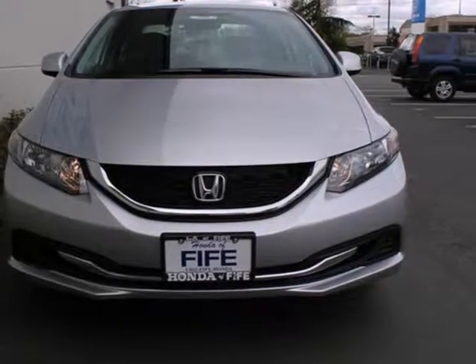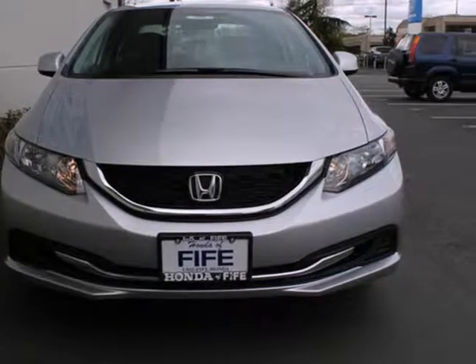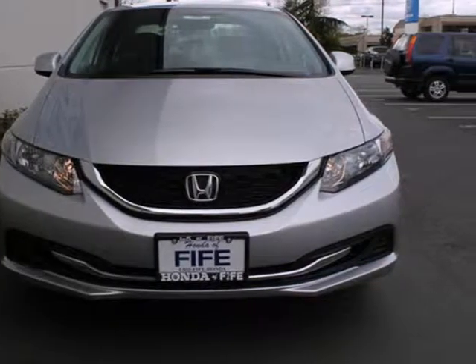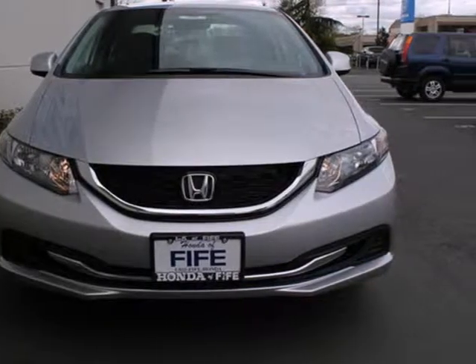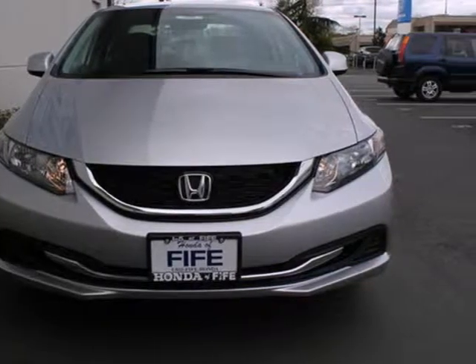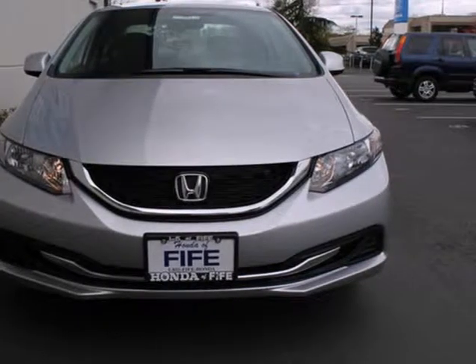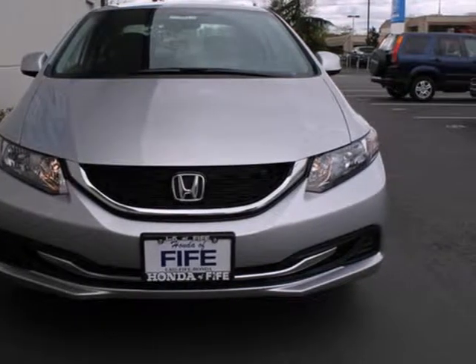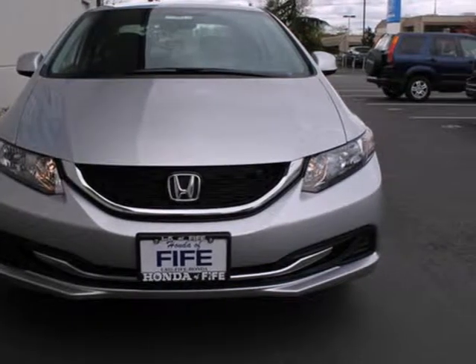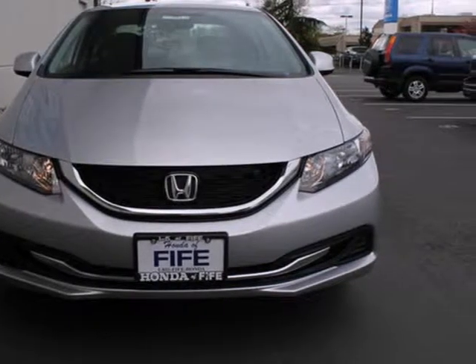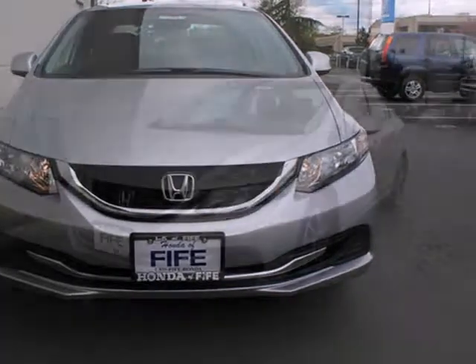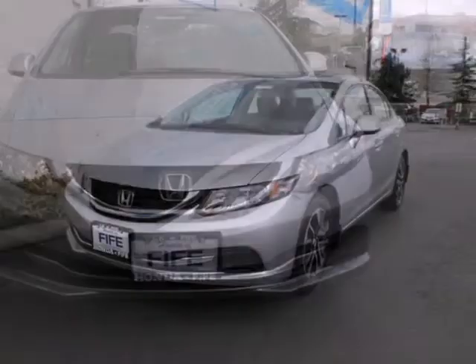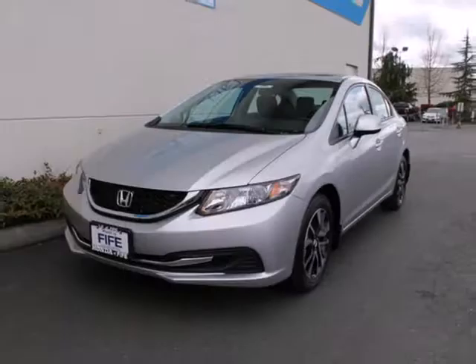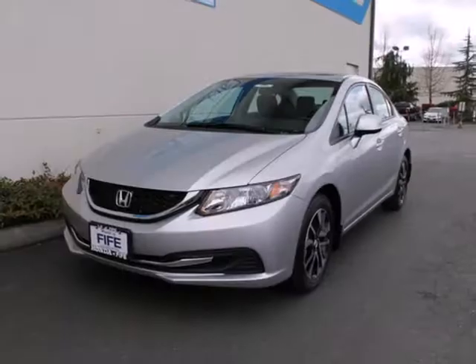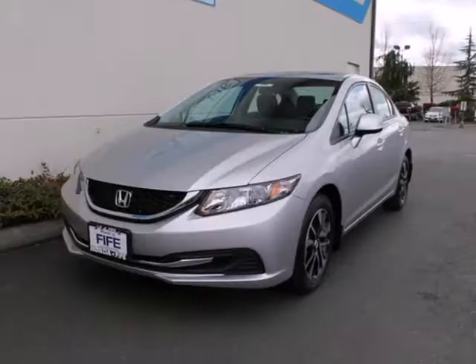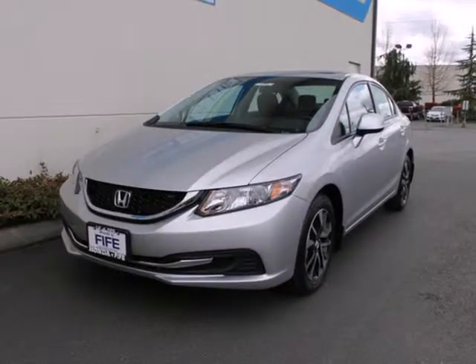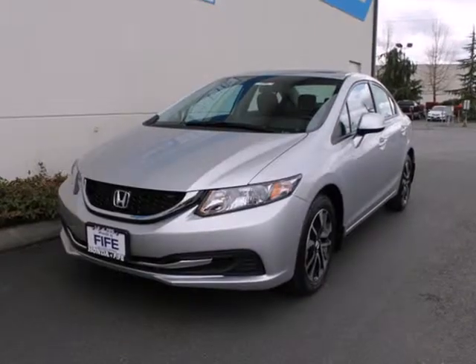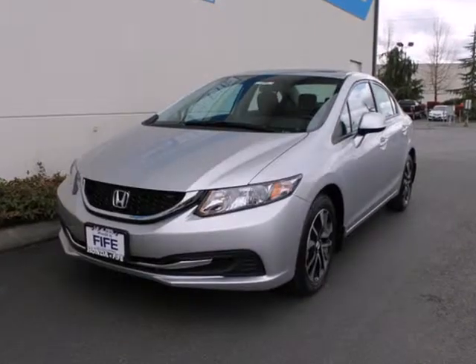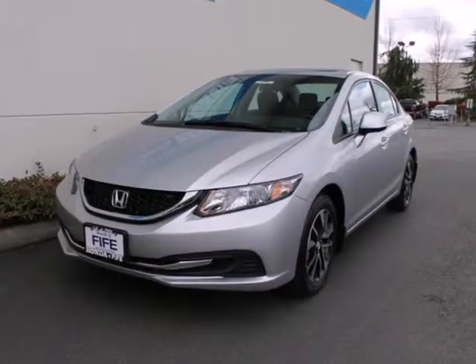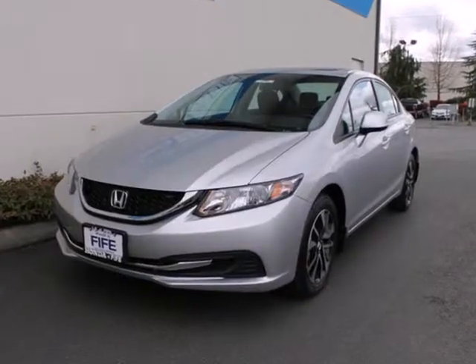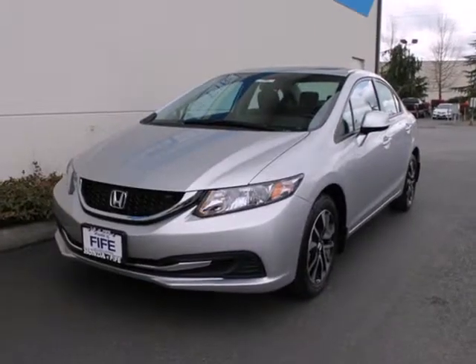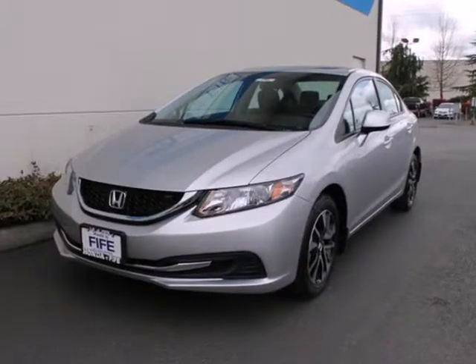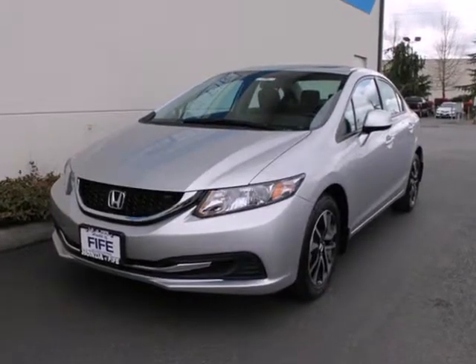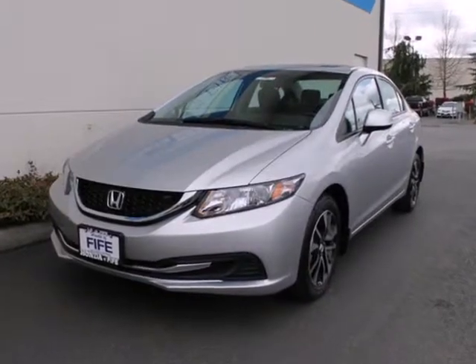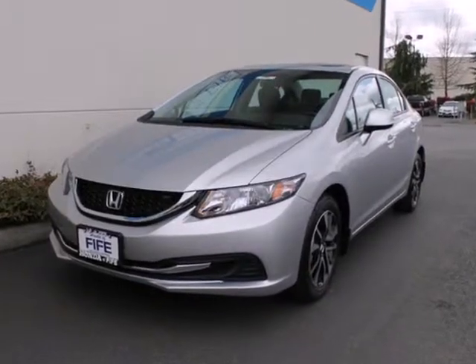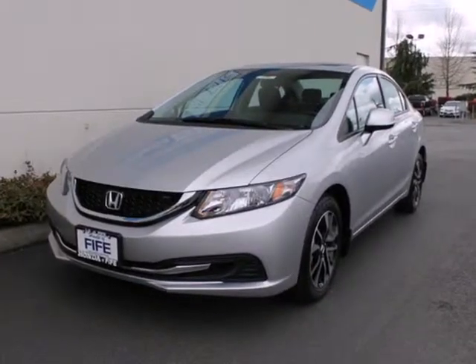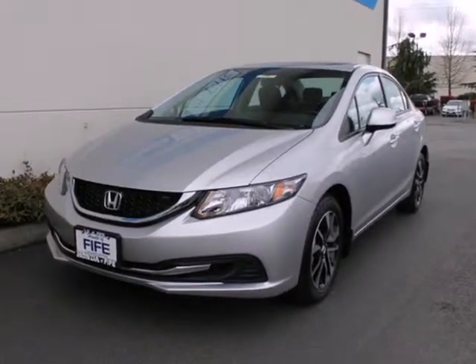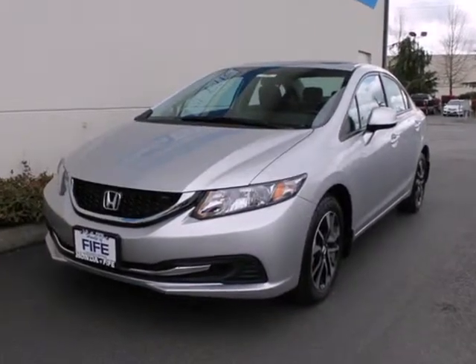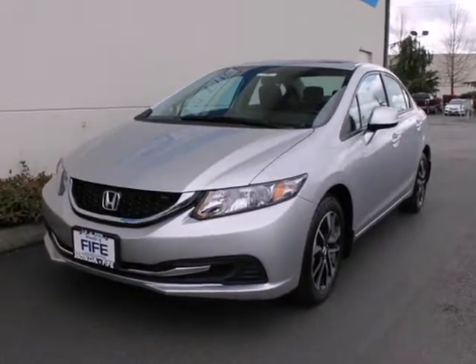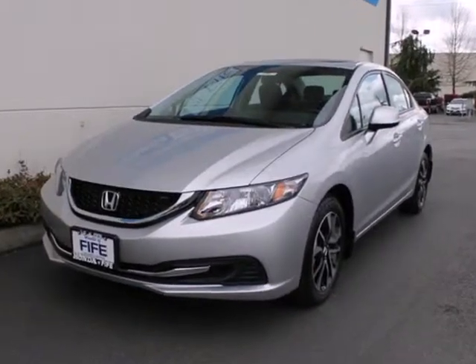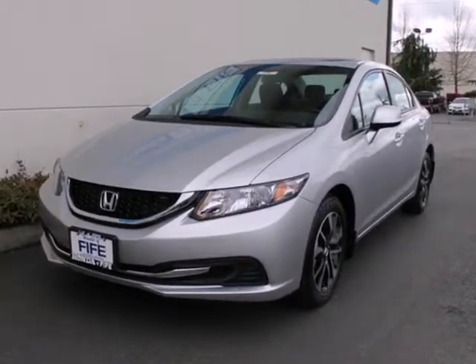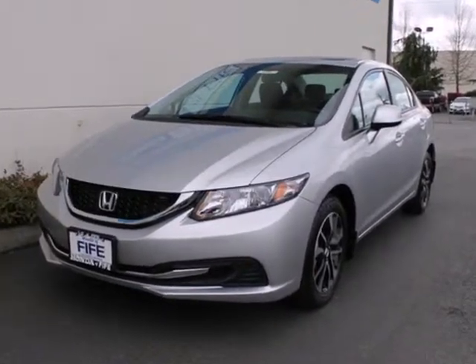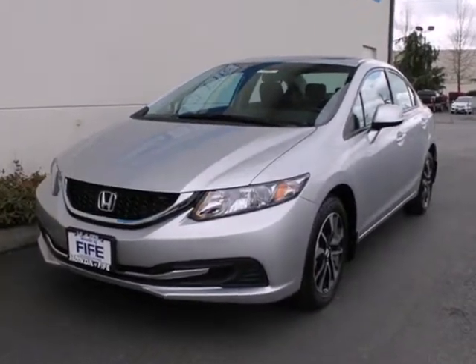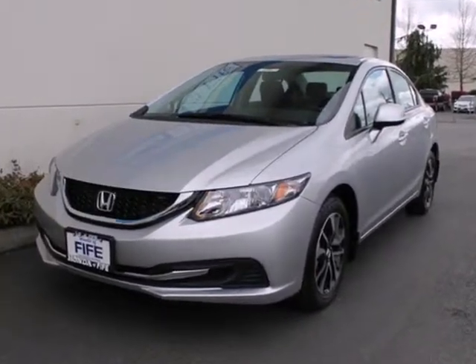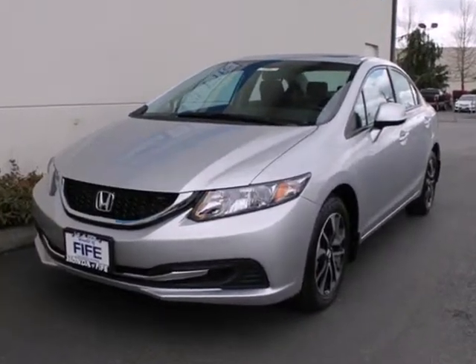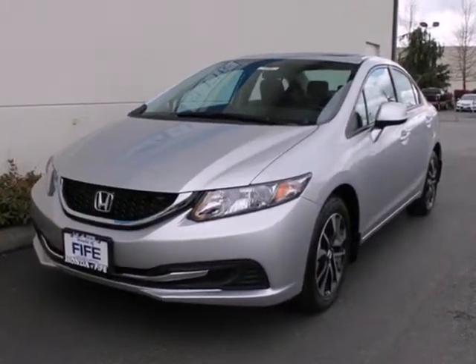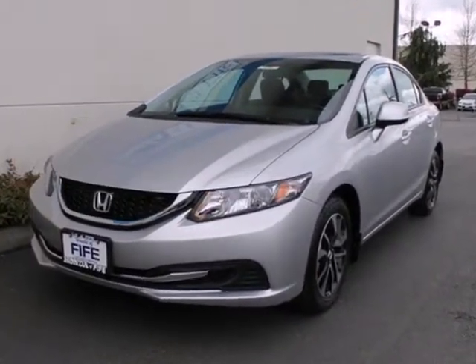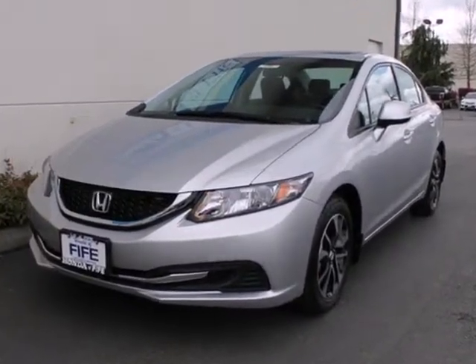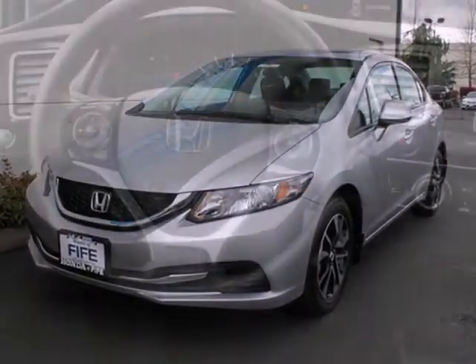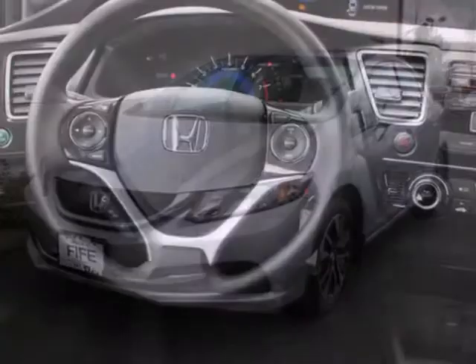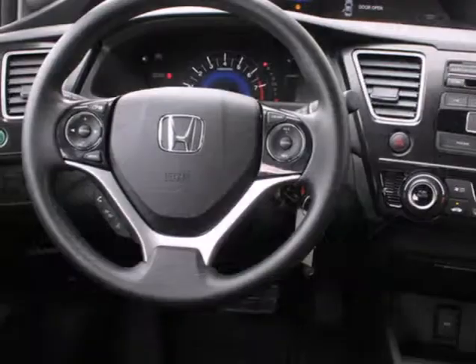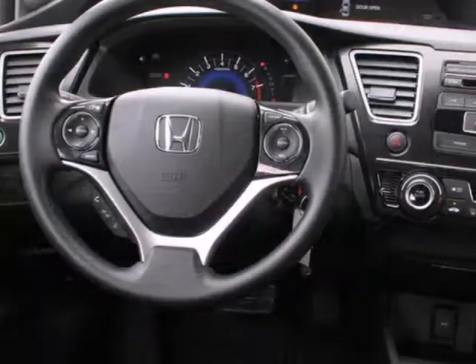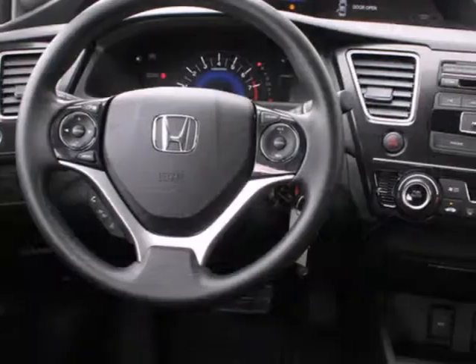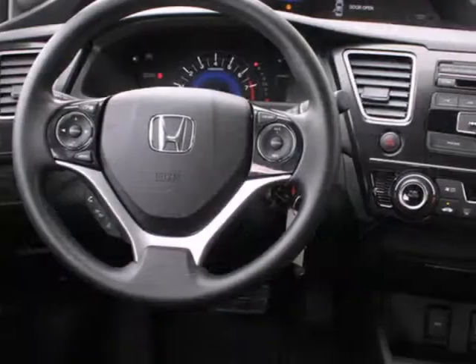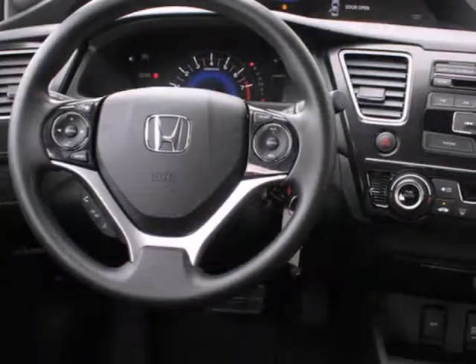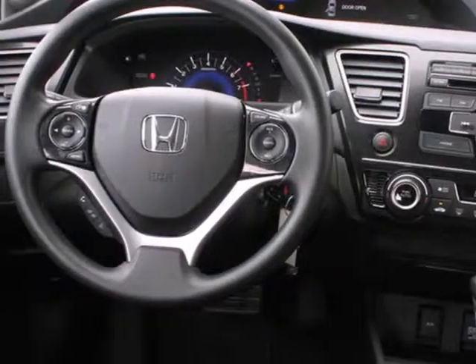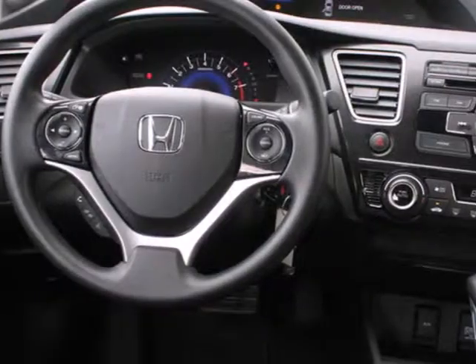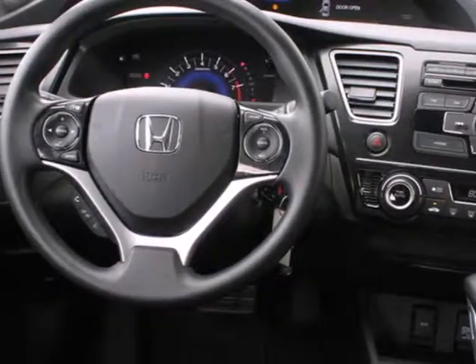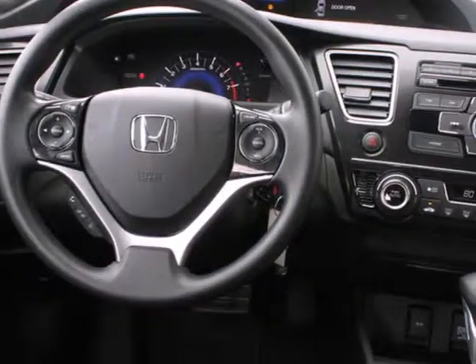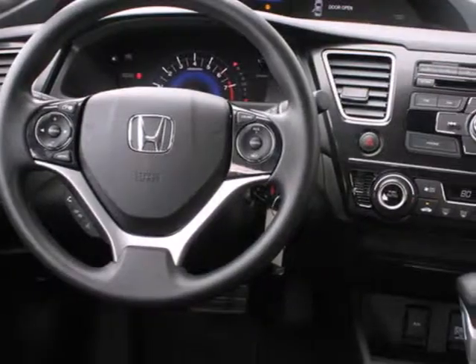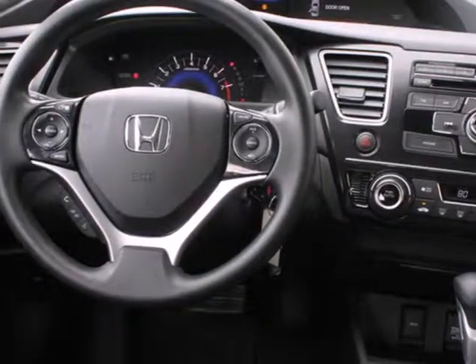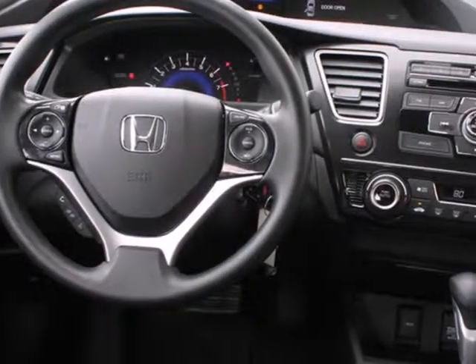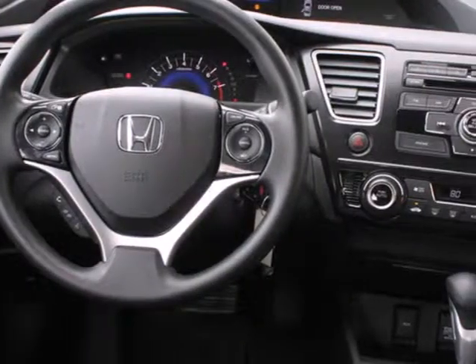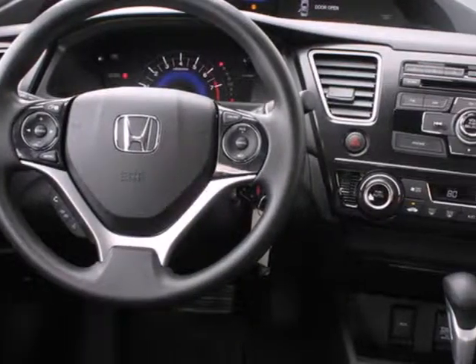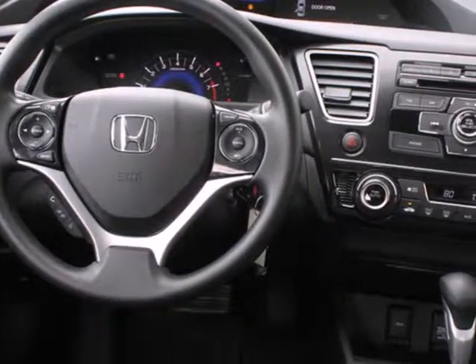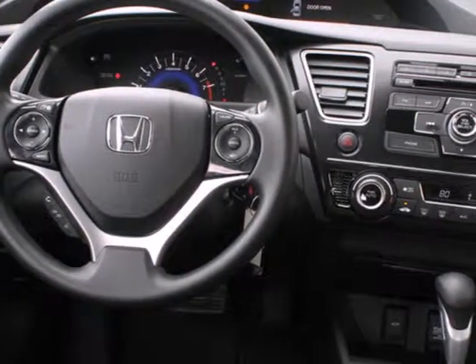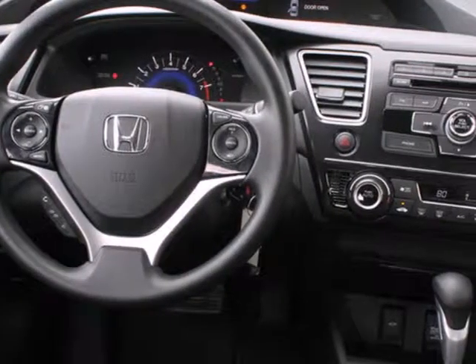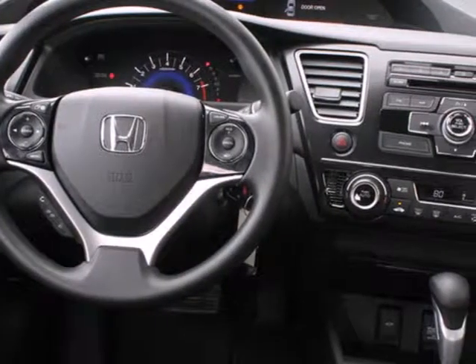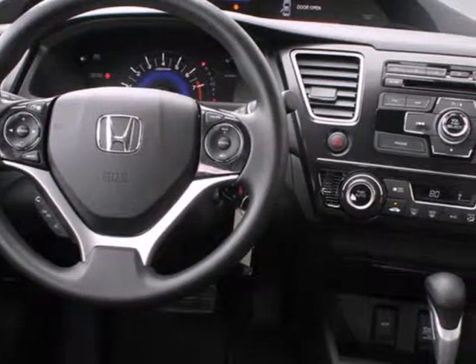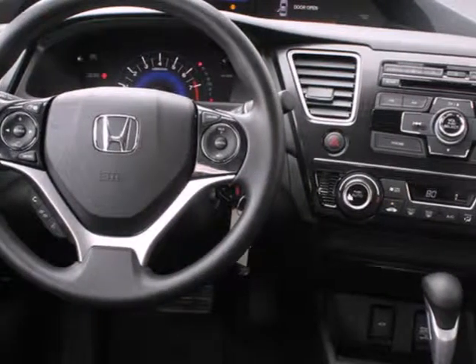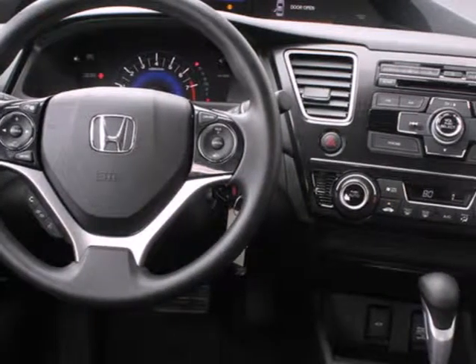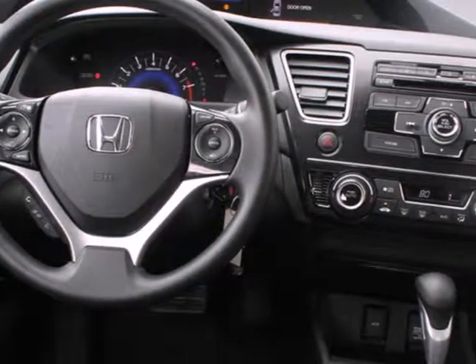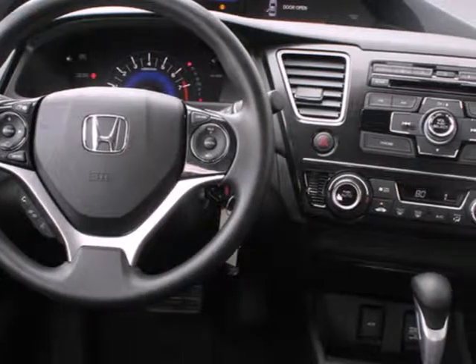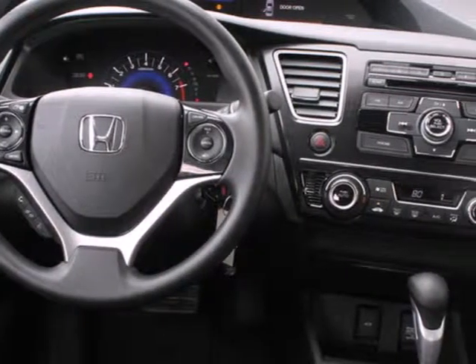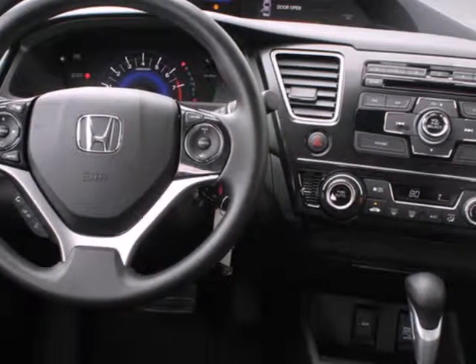This car is packed with convenient features including remote keyless entry, cruise control, and power windows, locks, and mirrors.